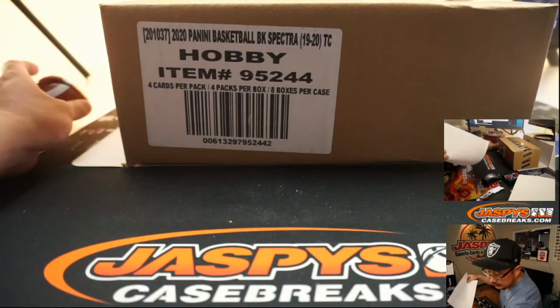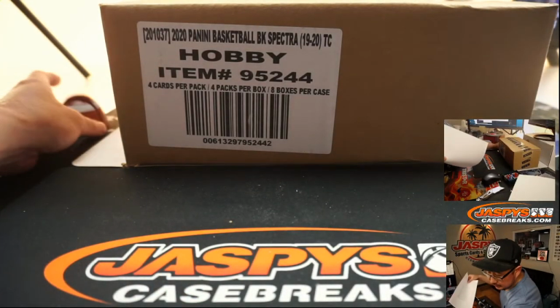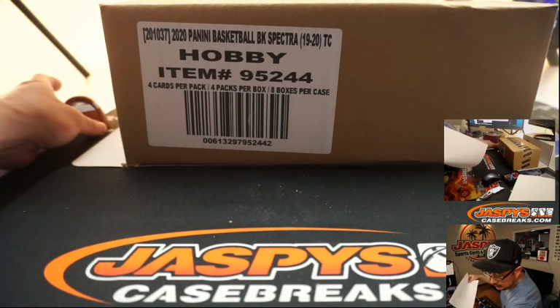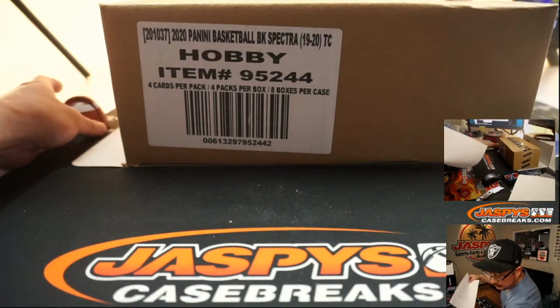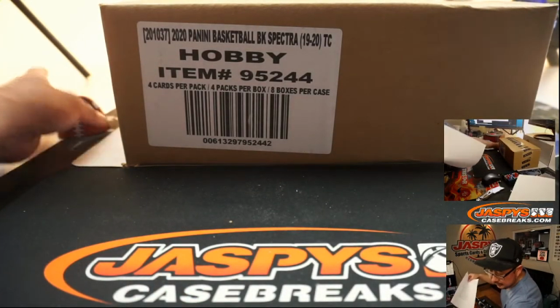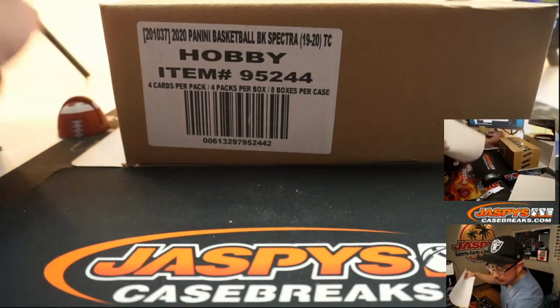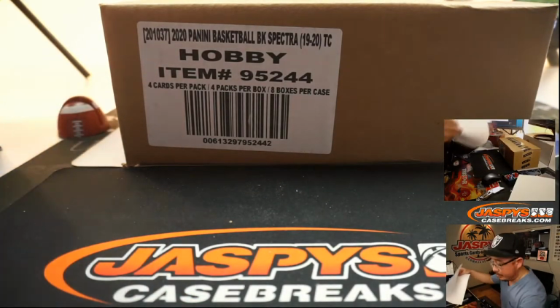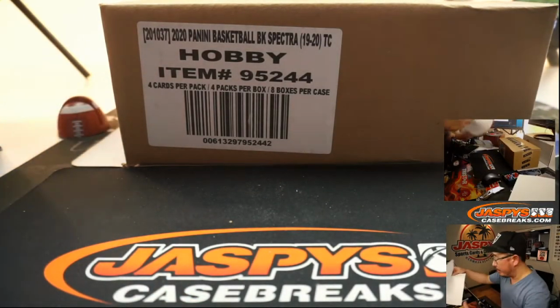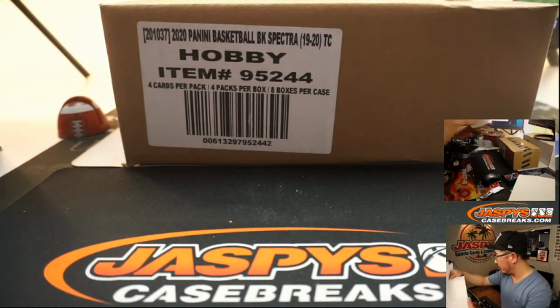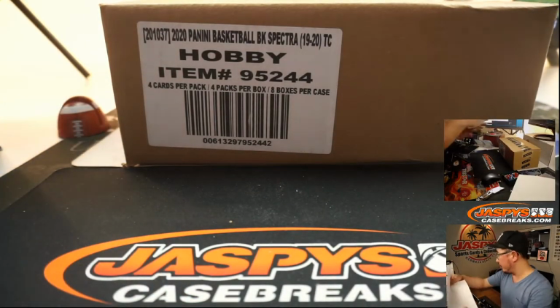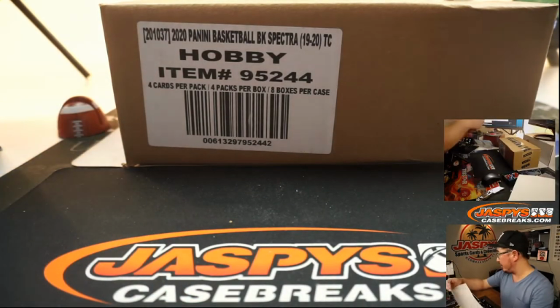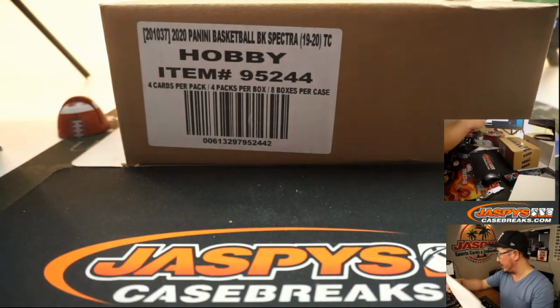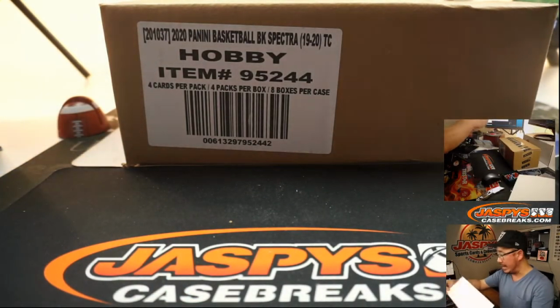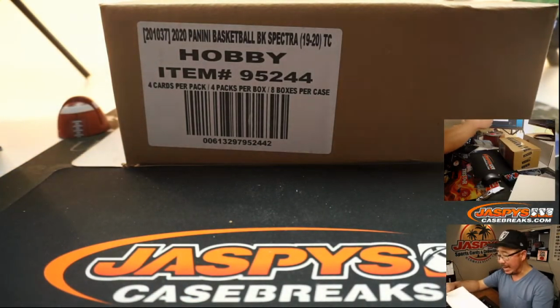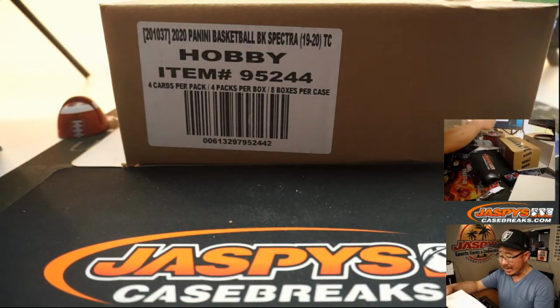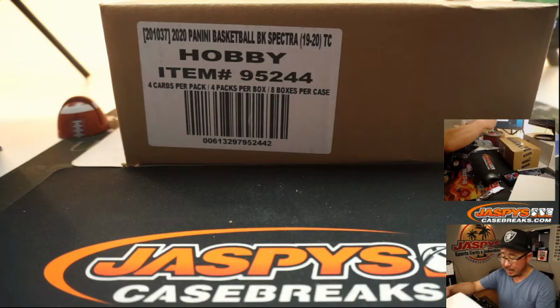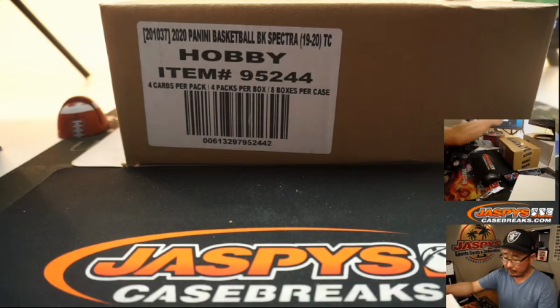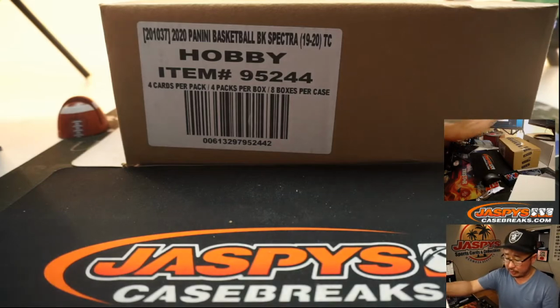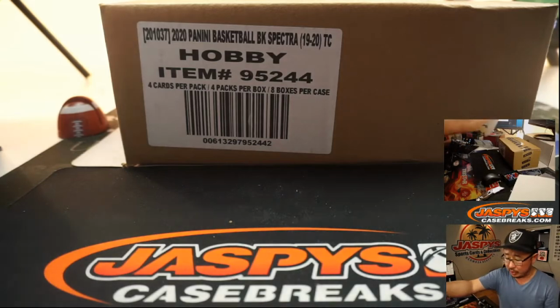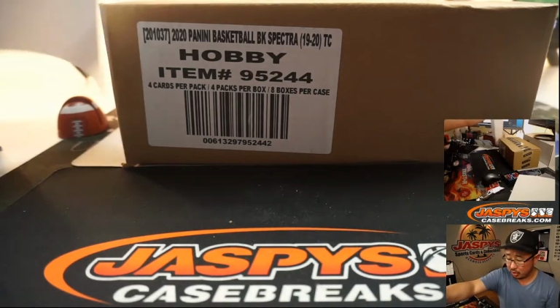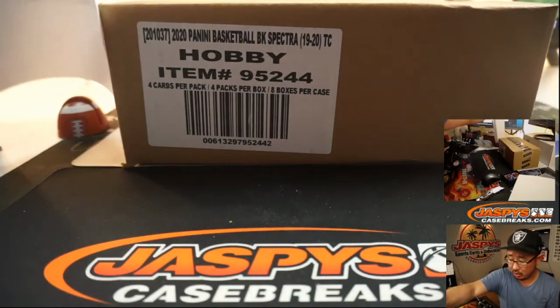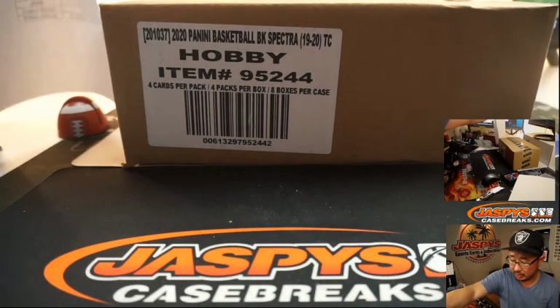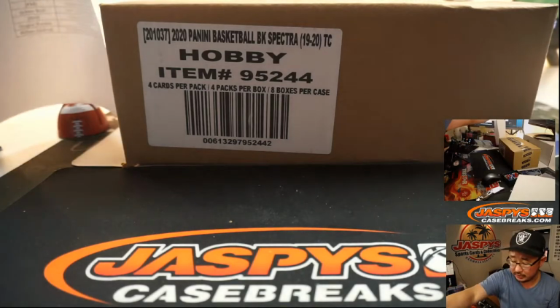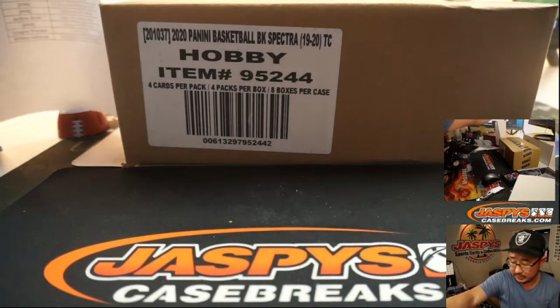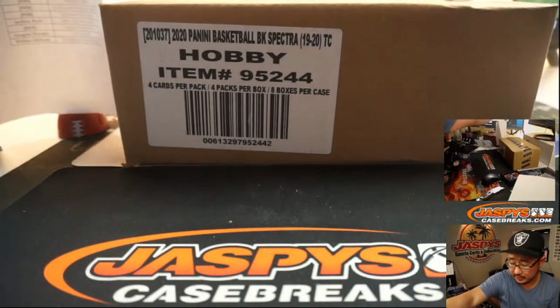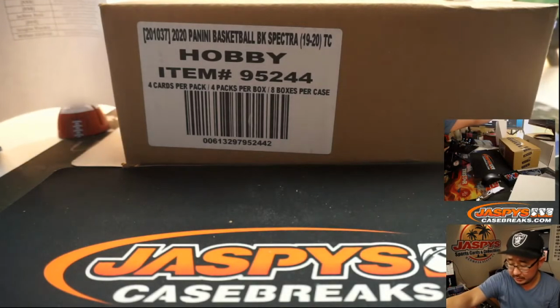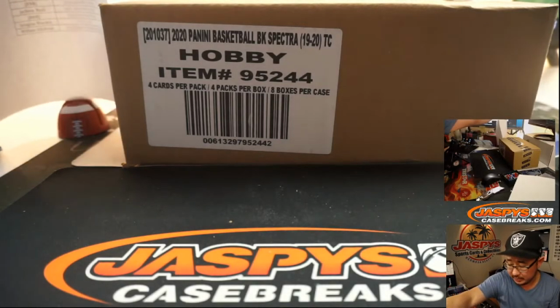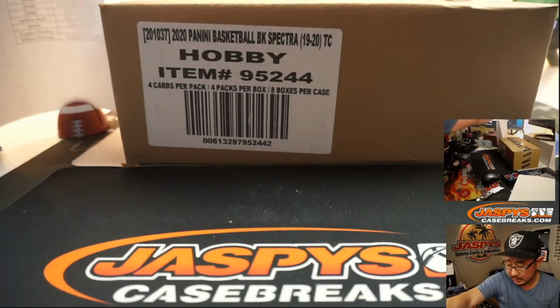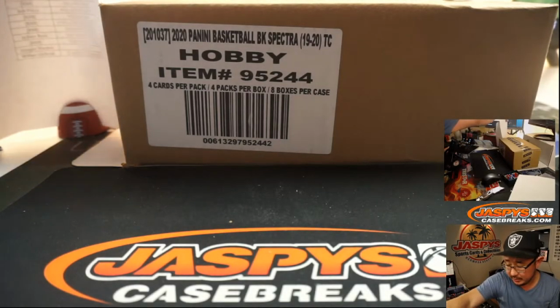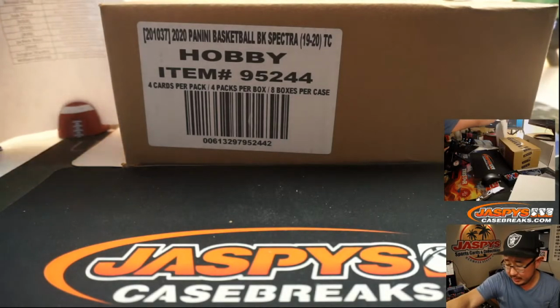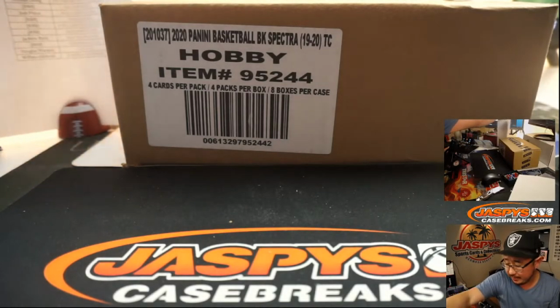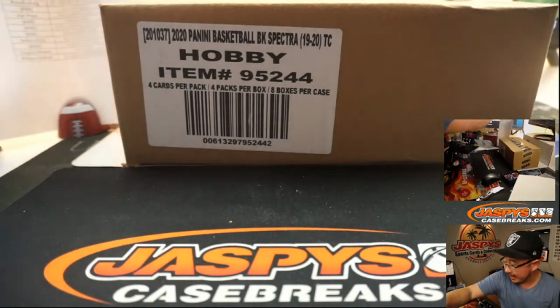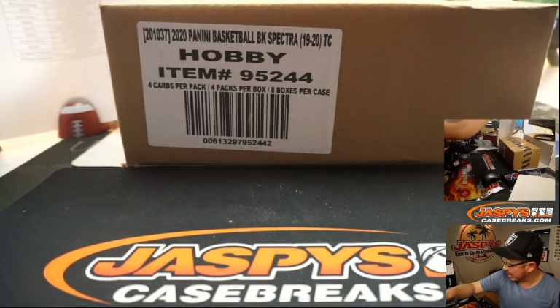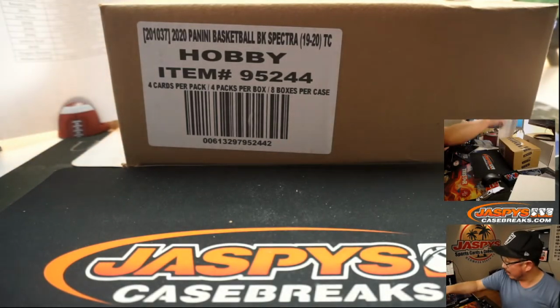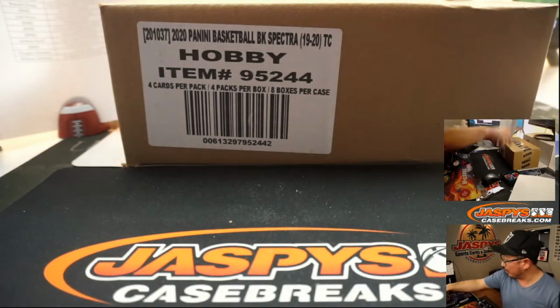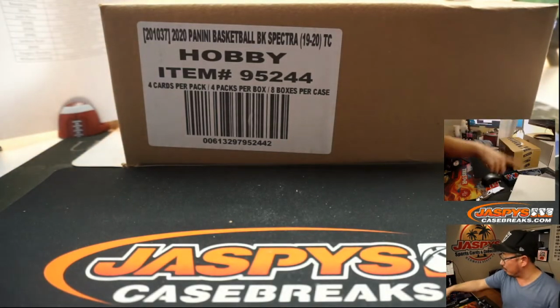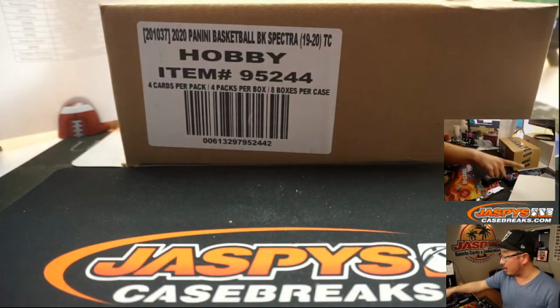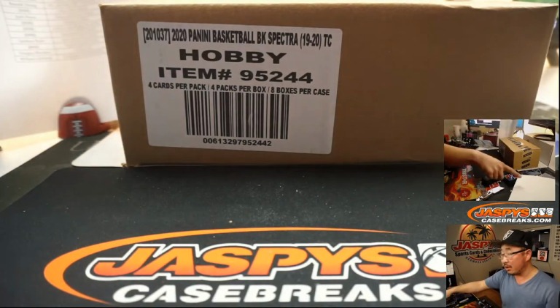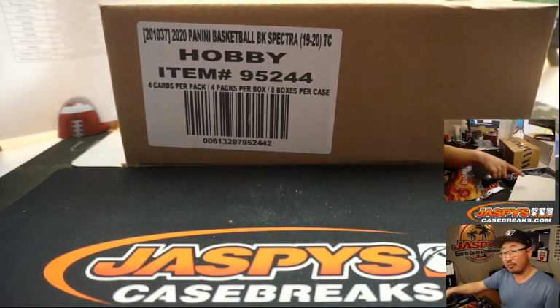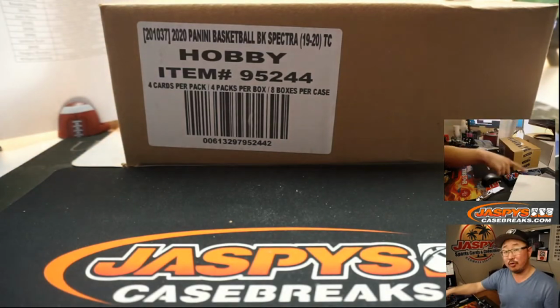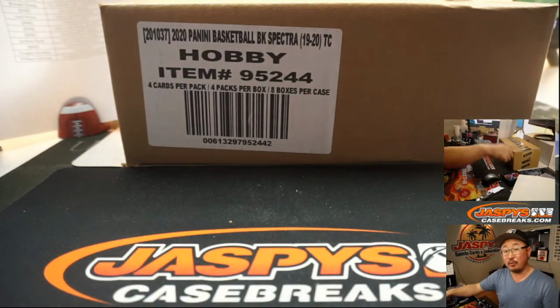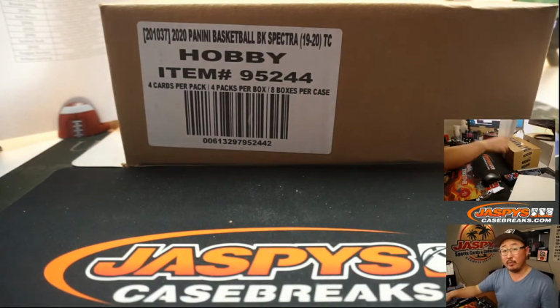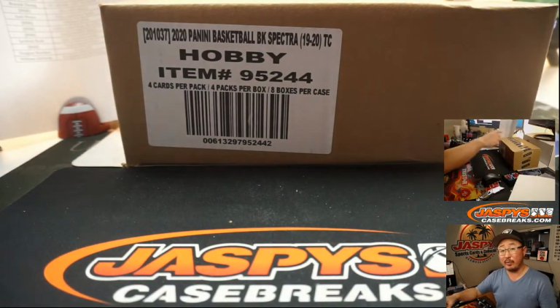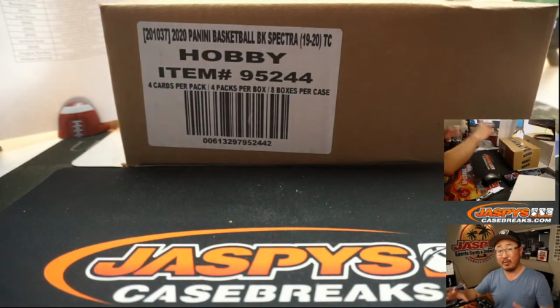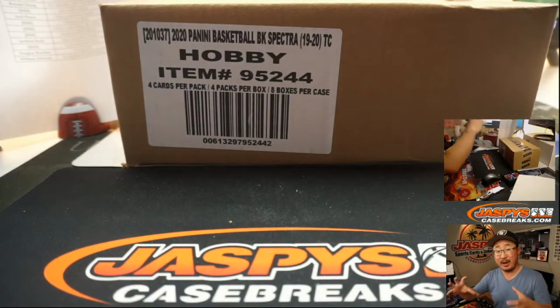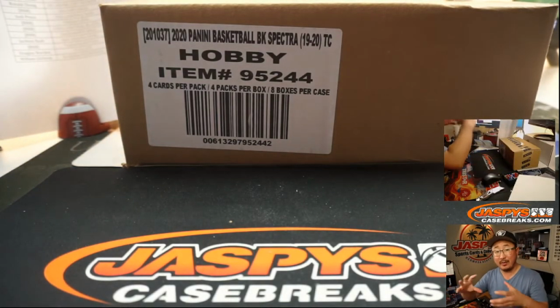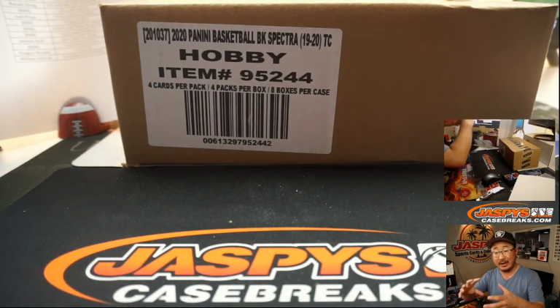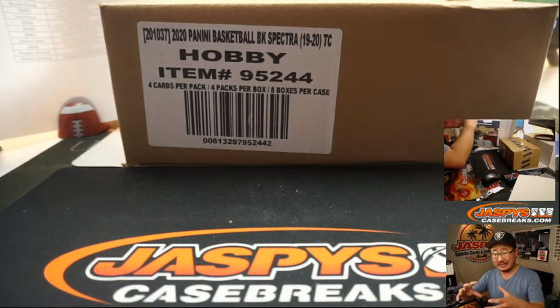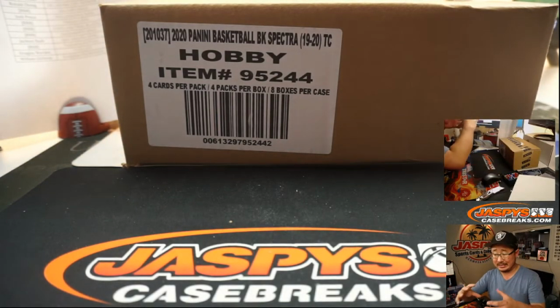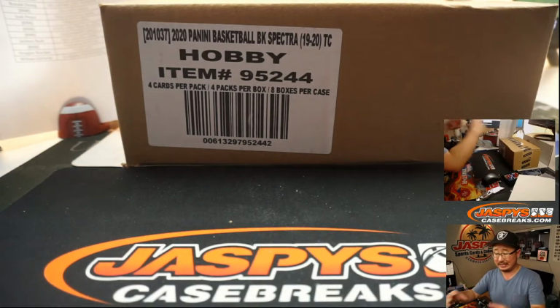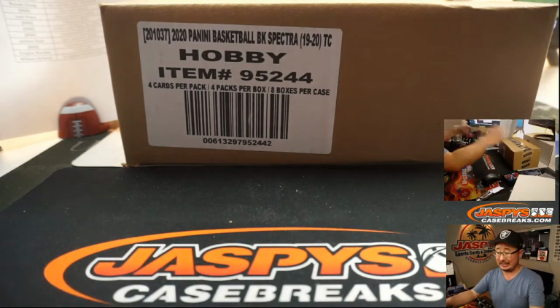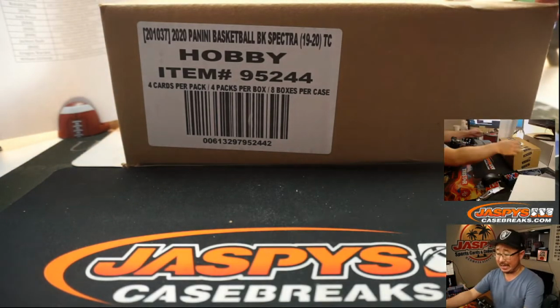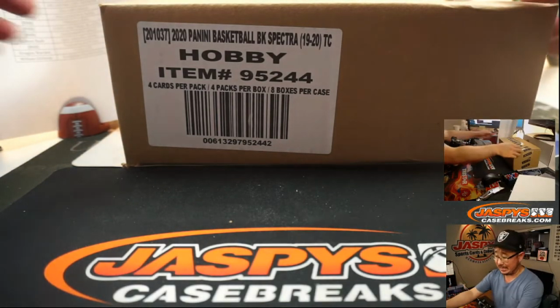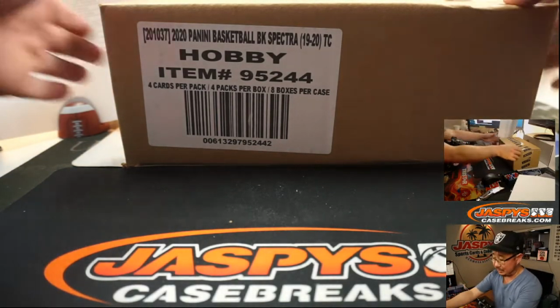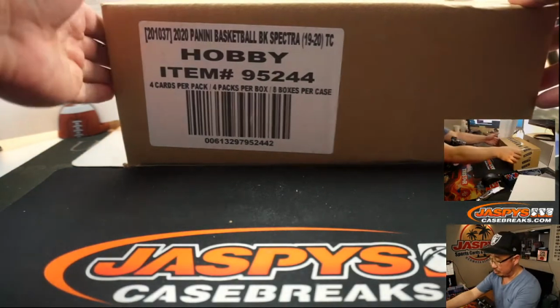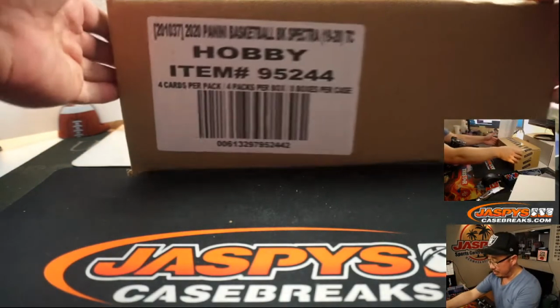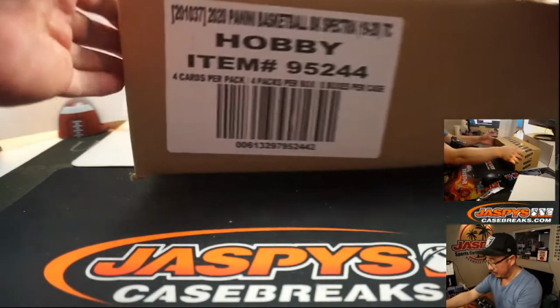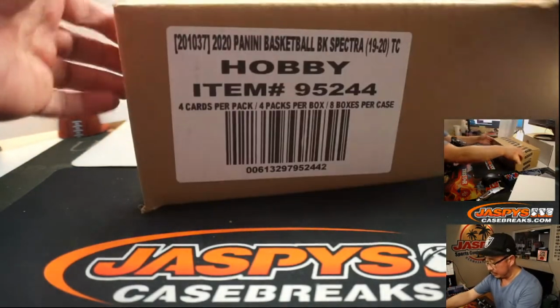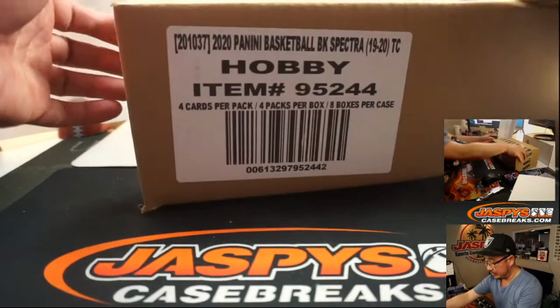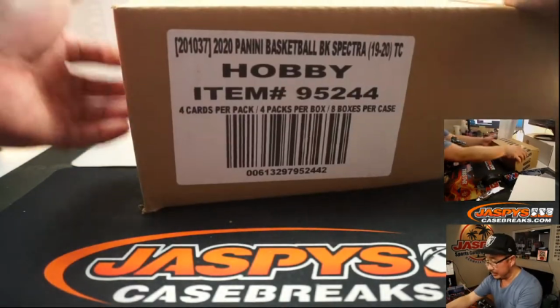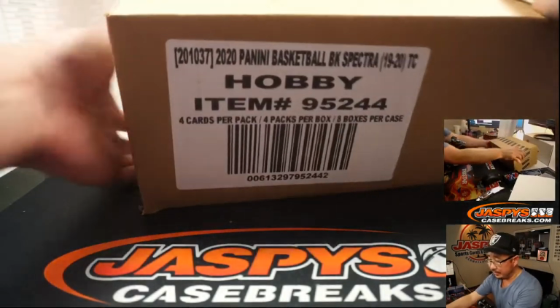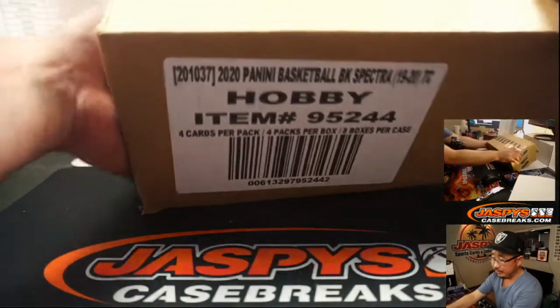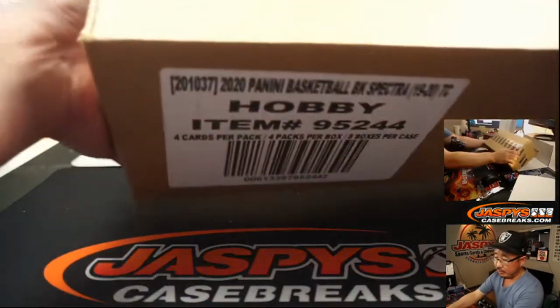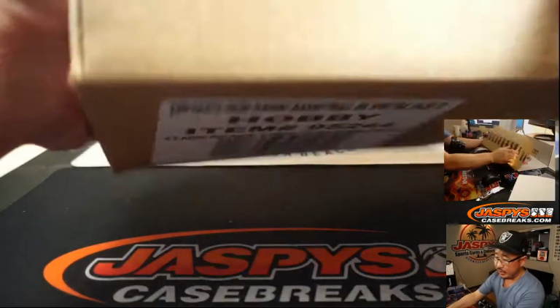Remember the non-numbered cards in that number block group will be randomized as a lot to one person in the break.